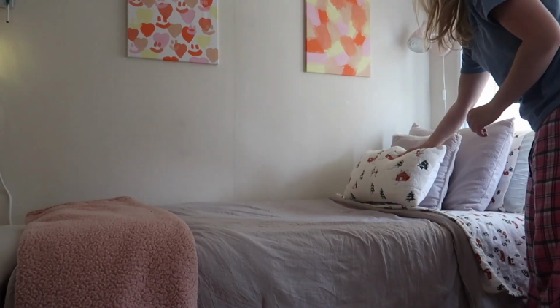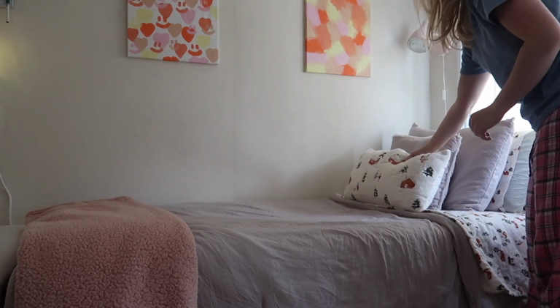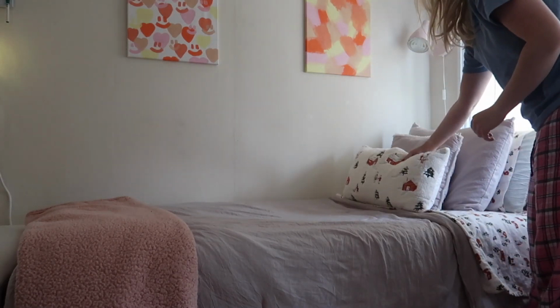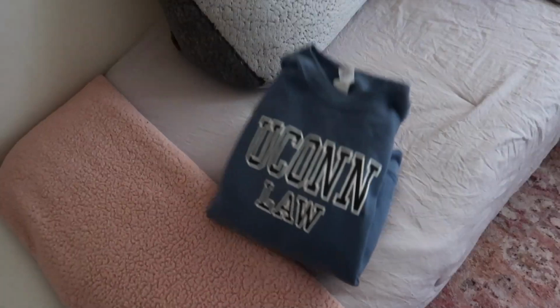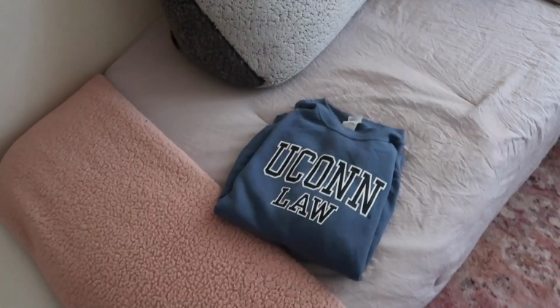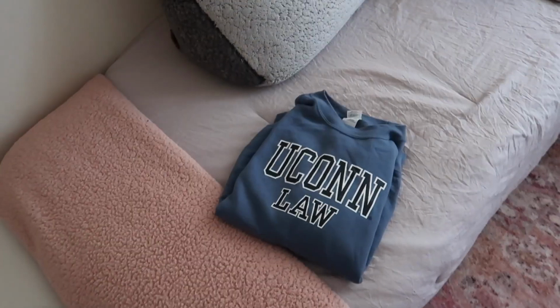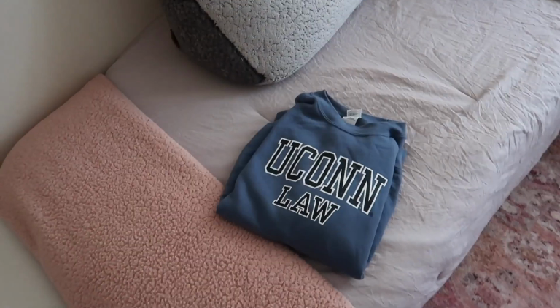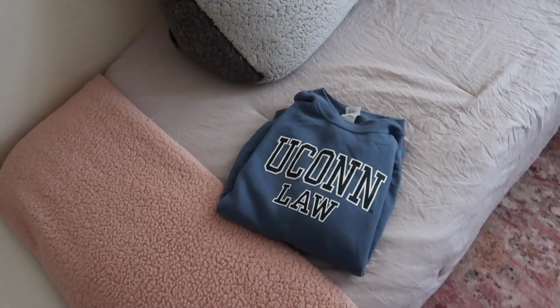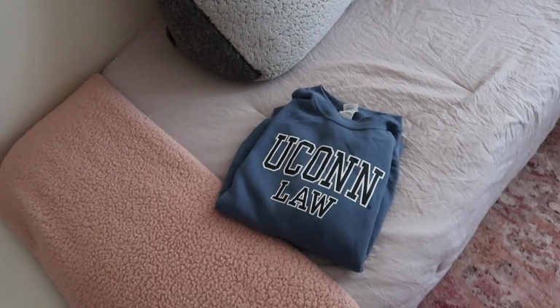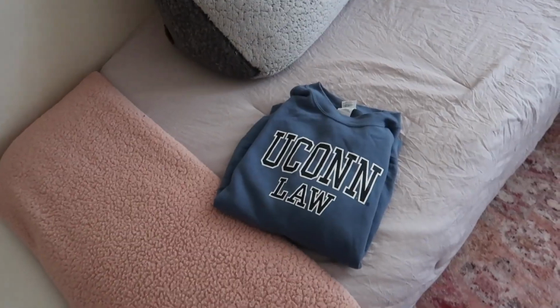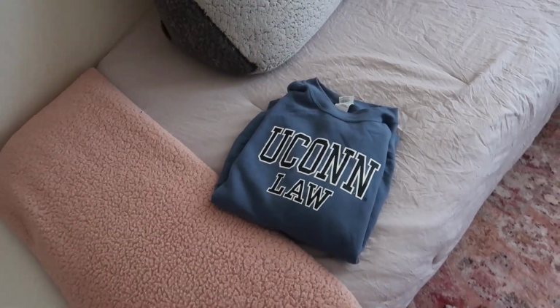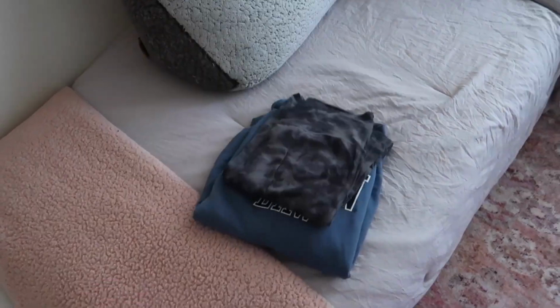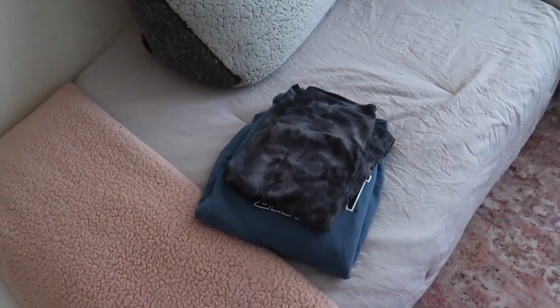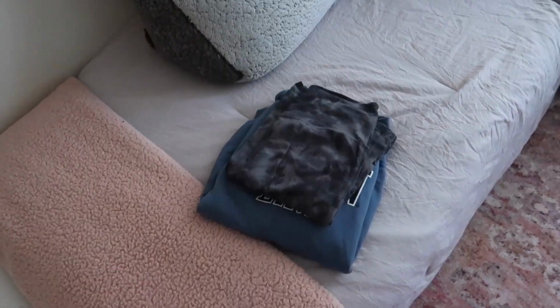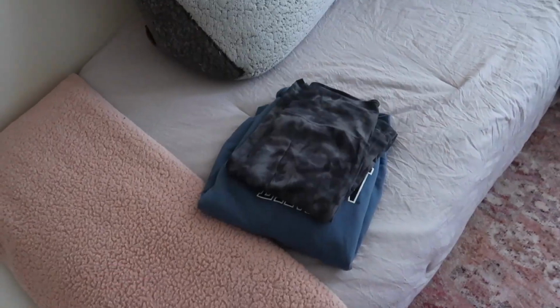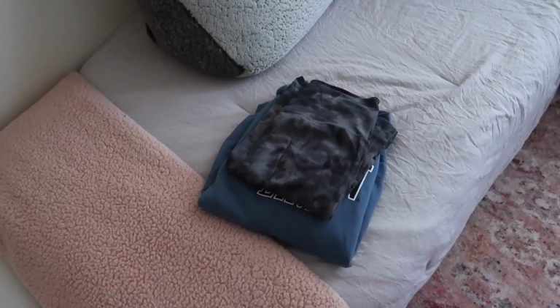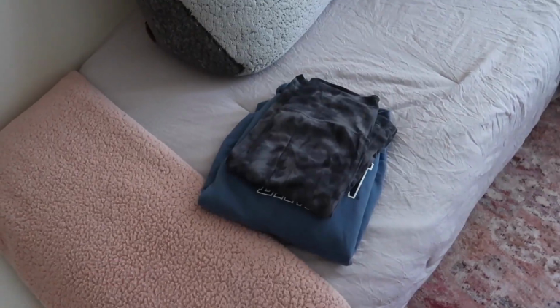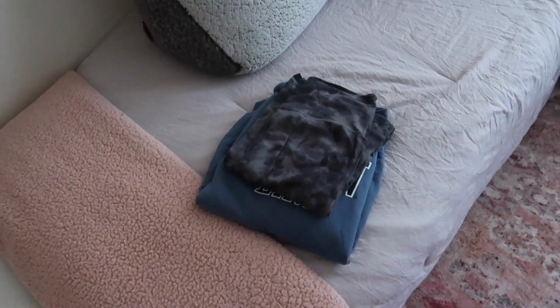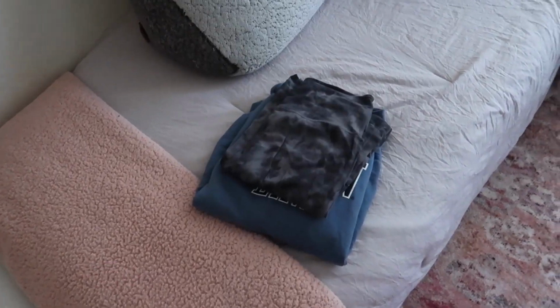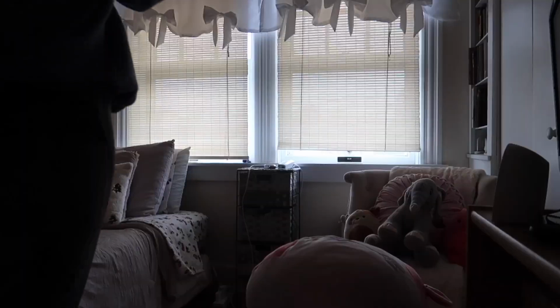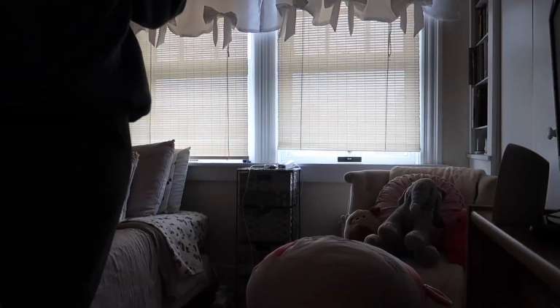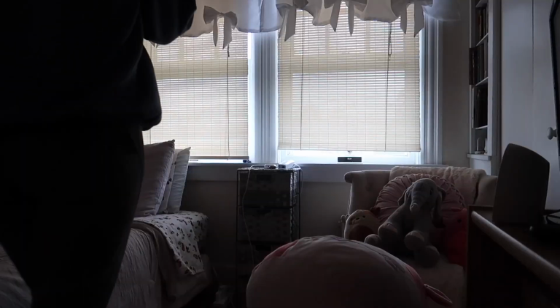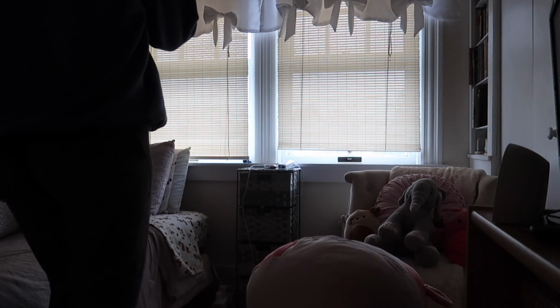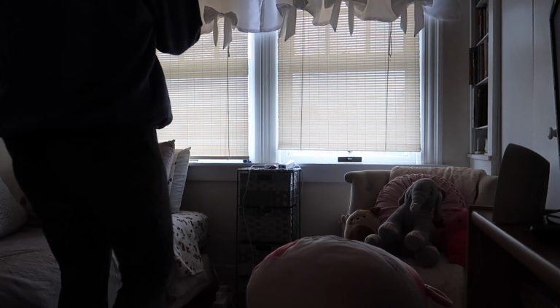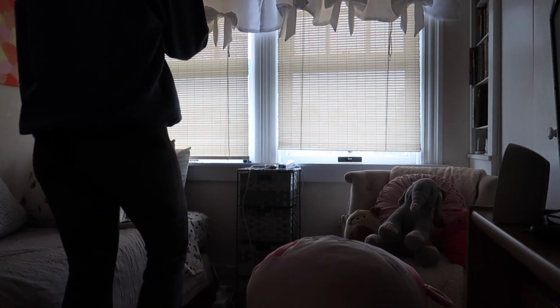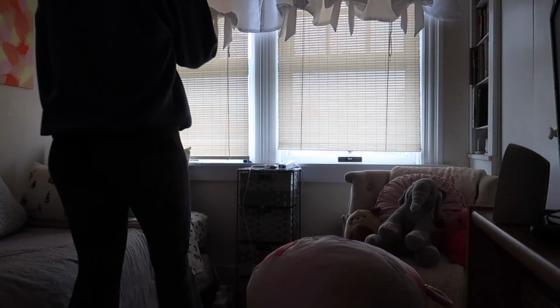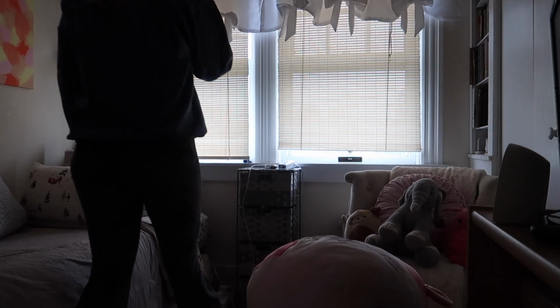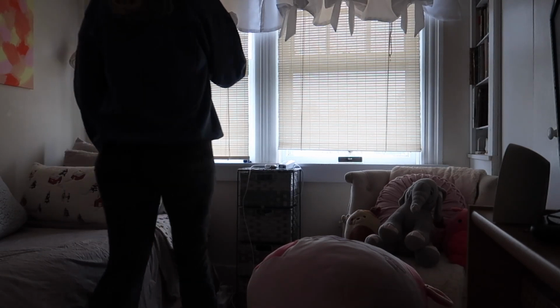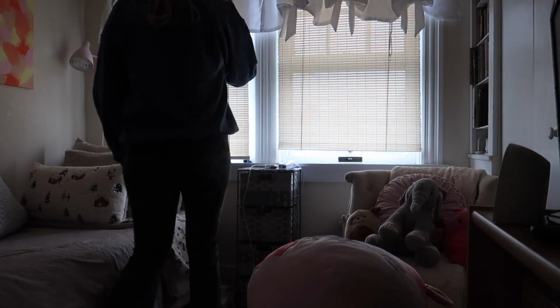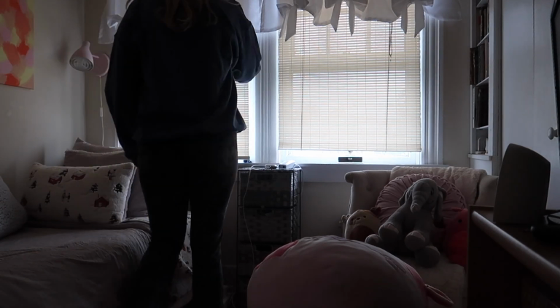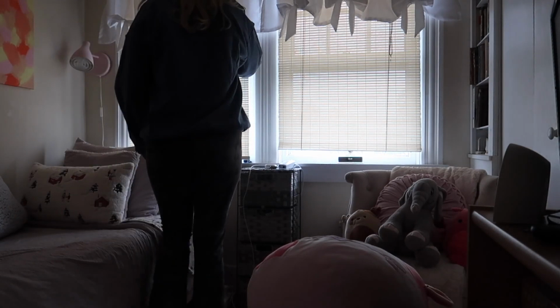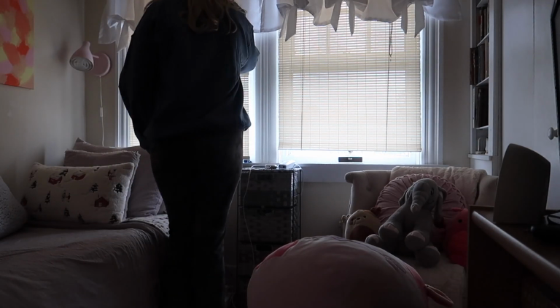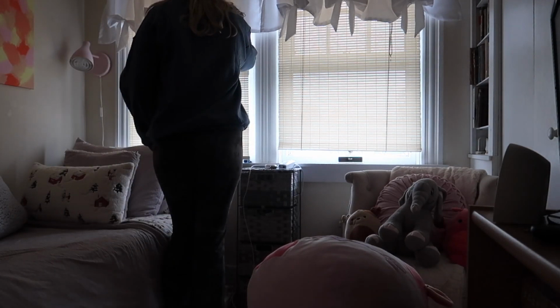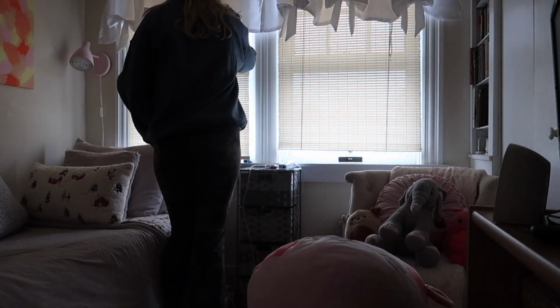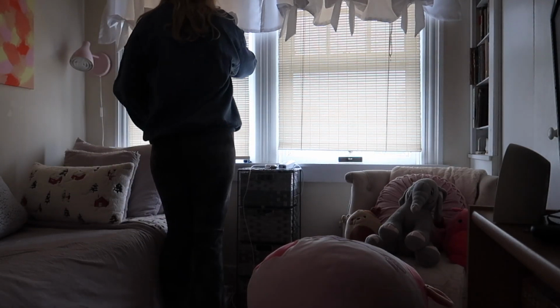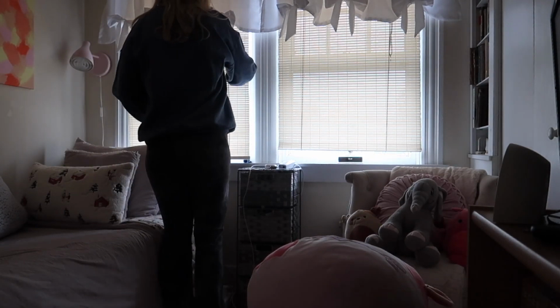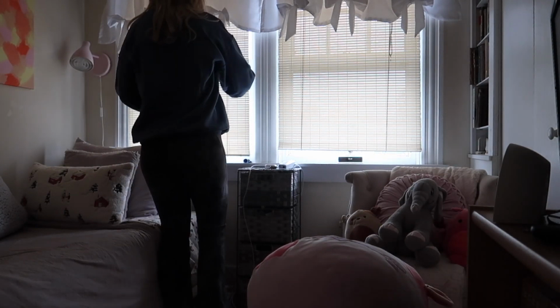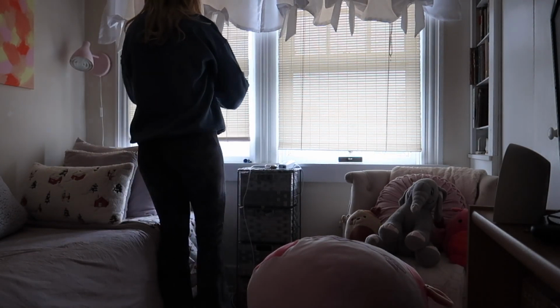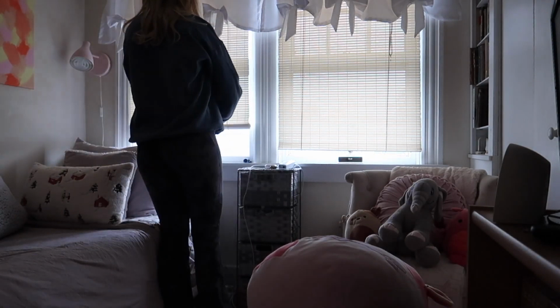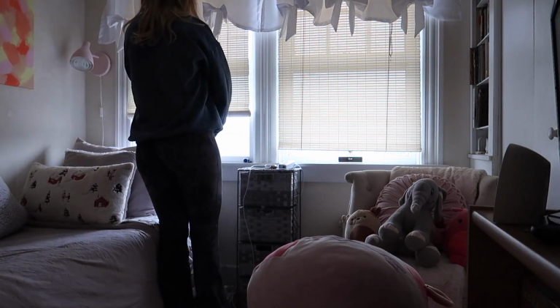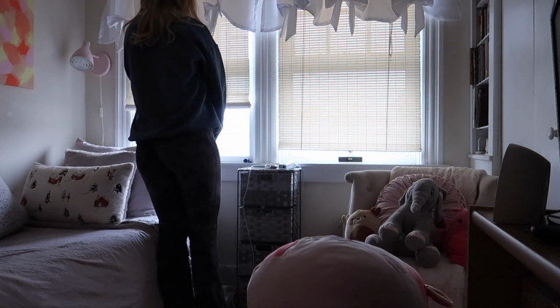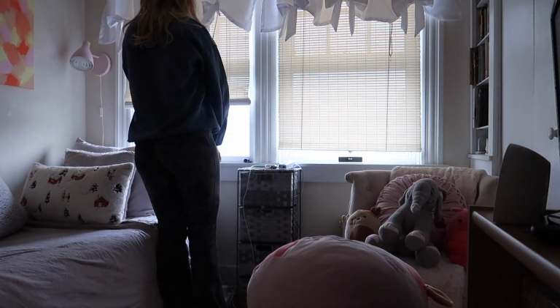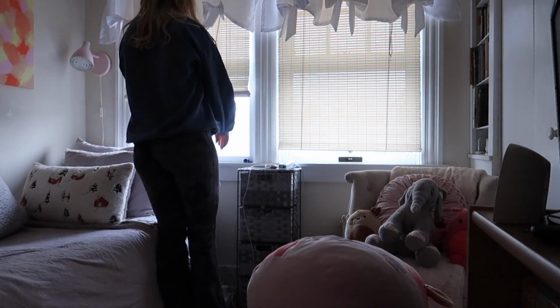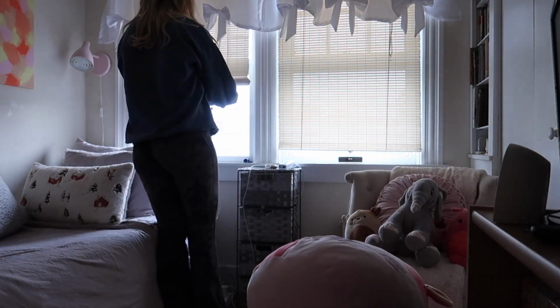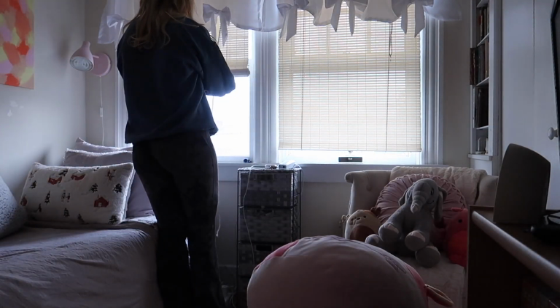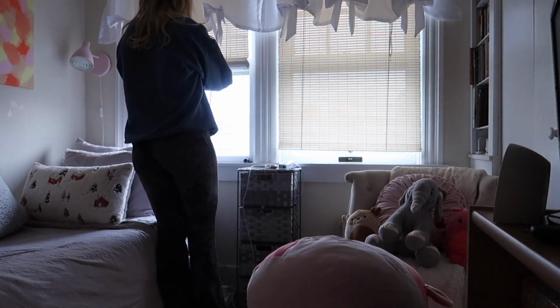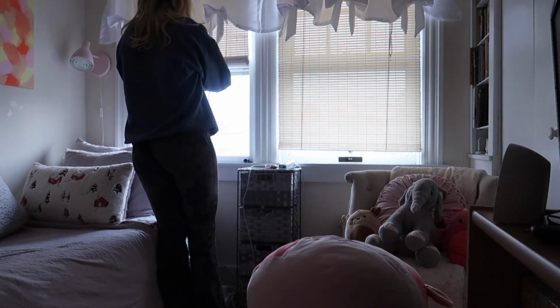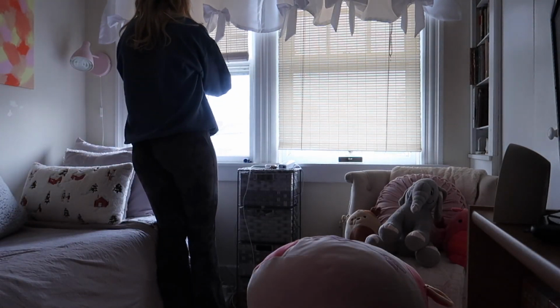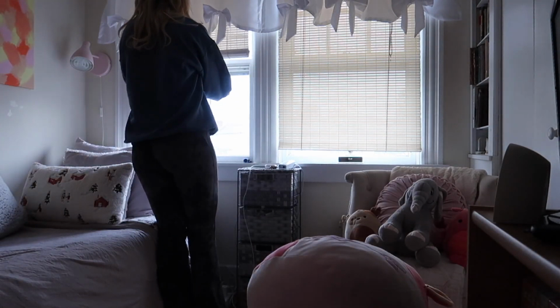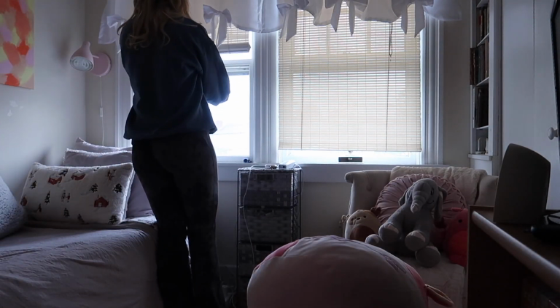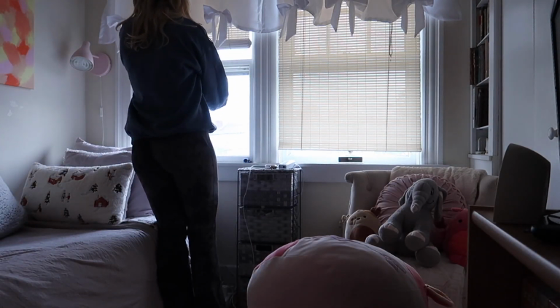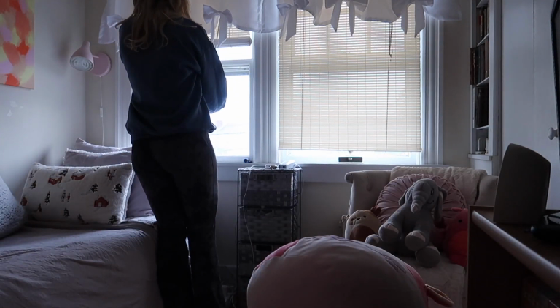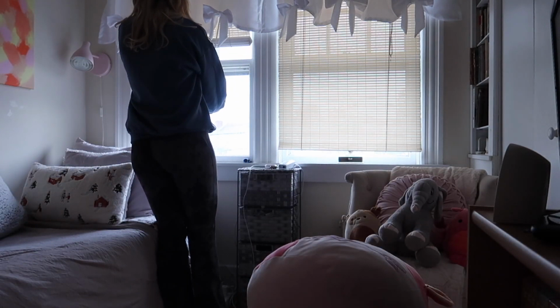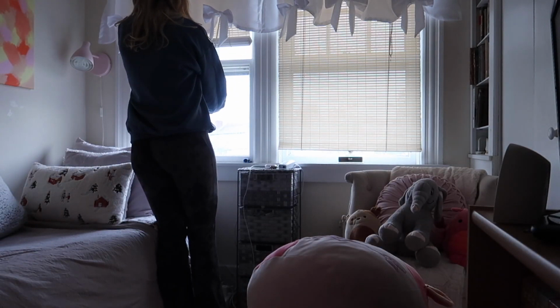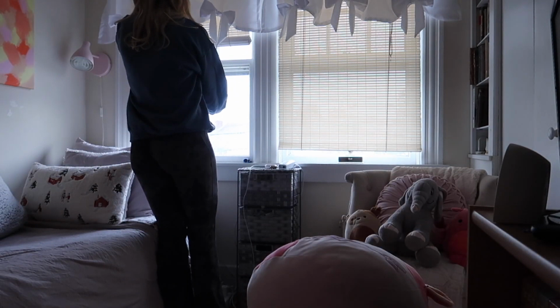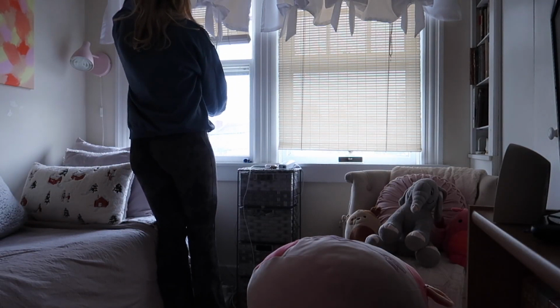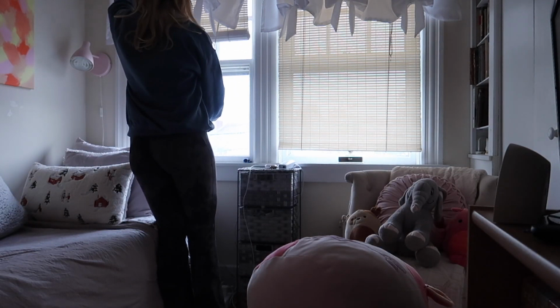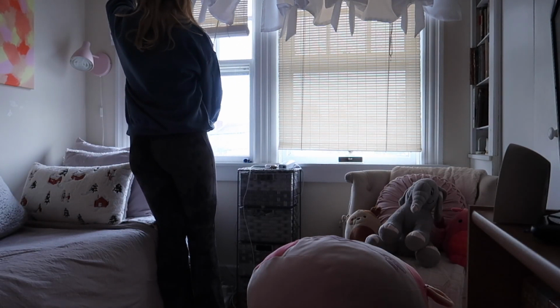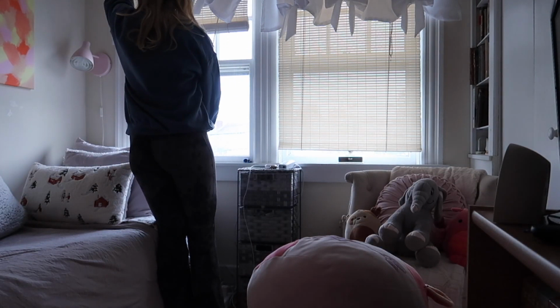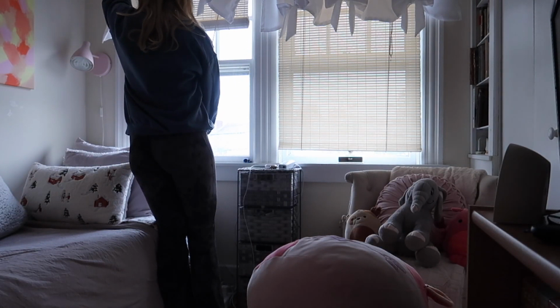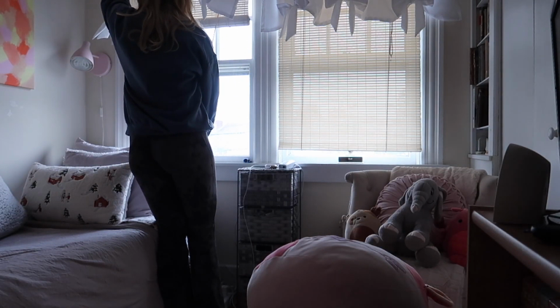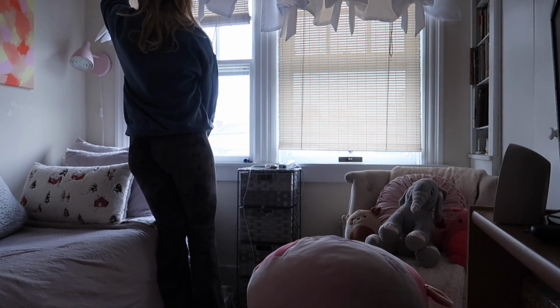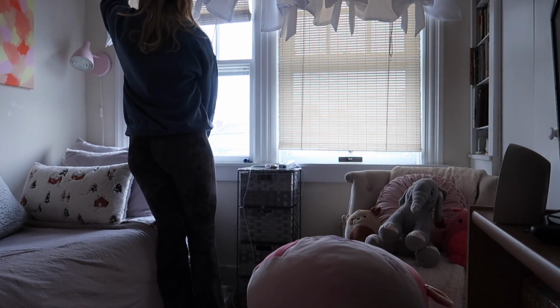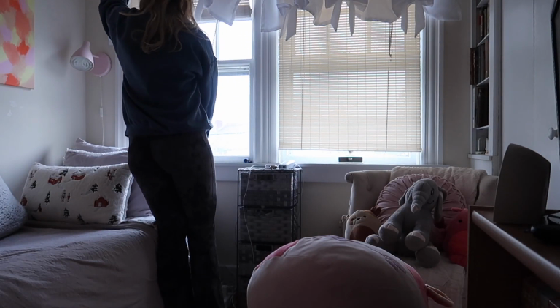I got dressed into a comfy outfit today because I wasn't doing much, and then I put up my shade so I can let the natural light in.